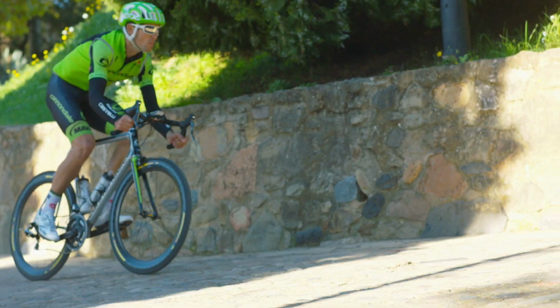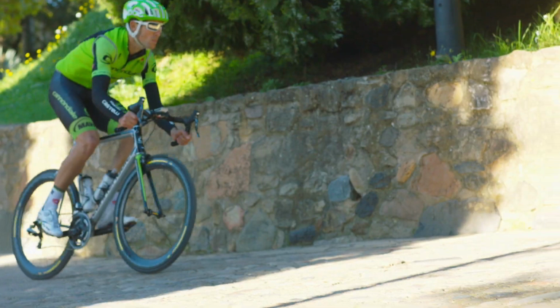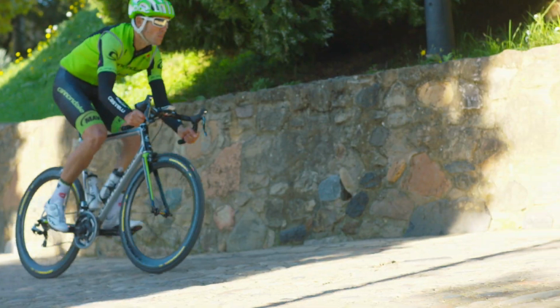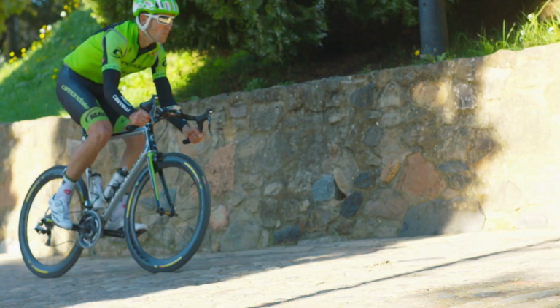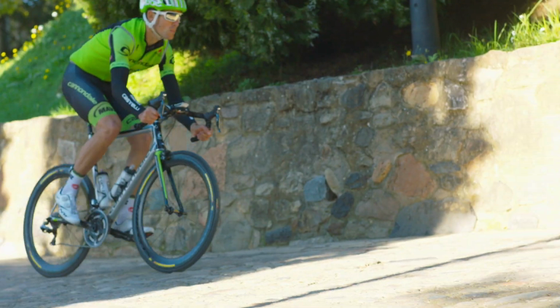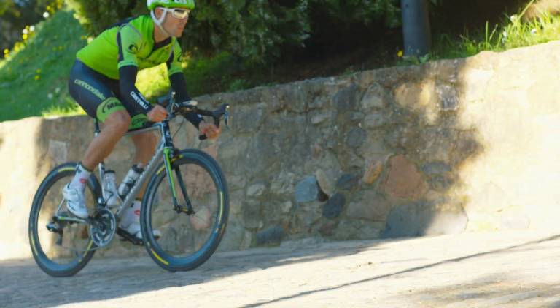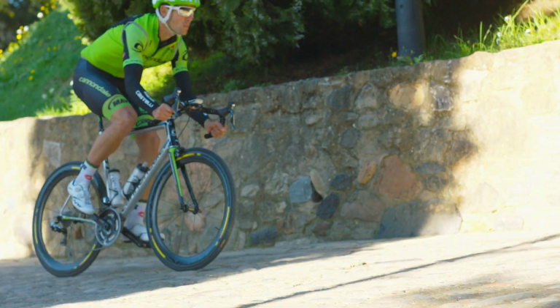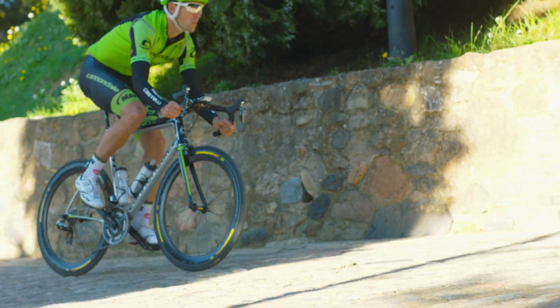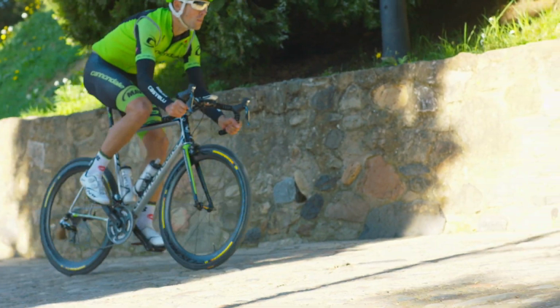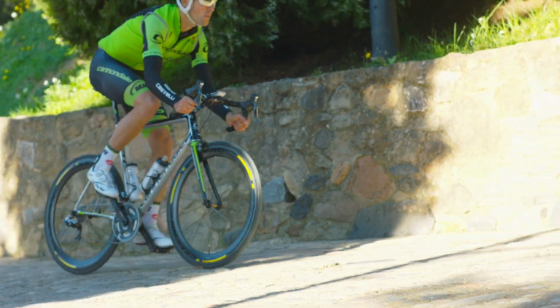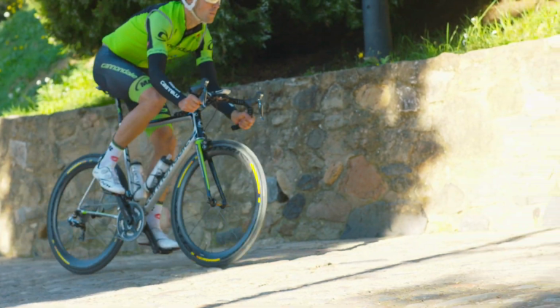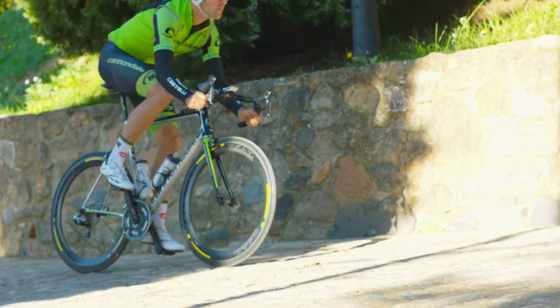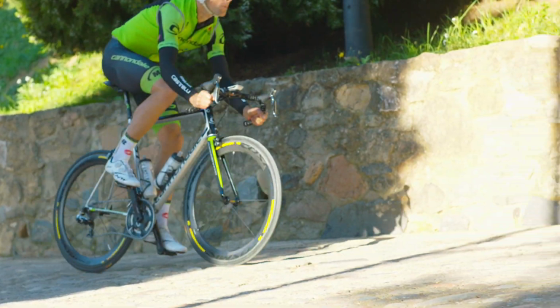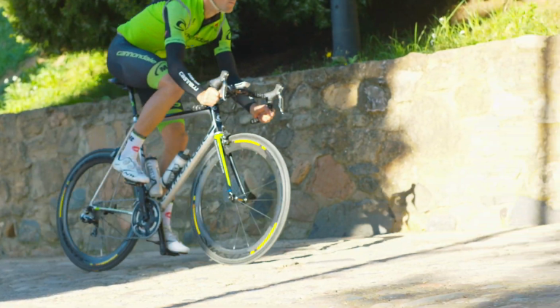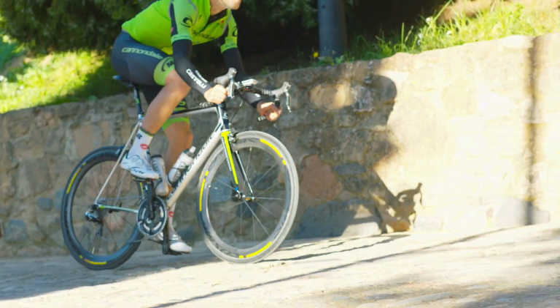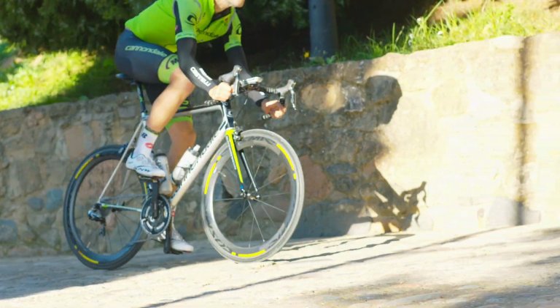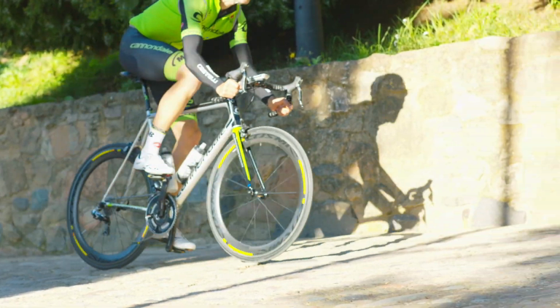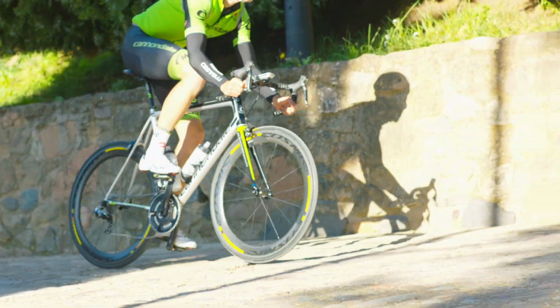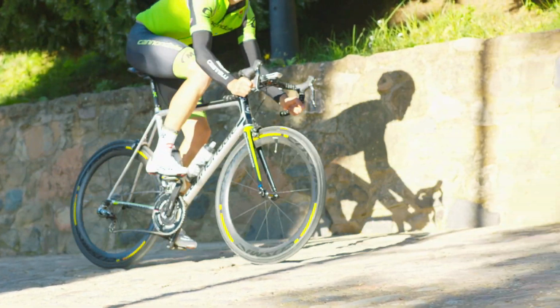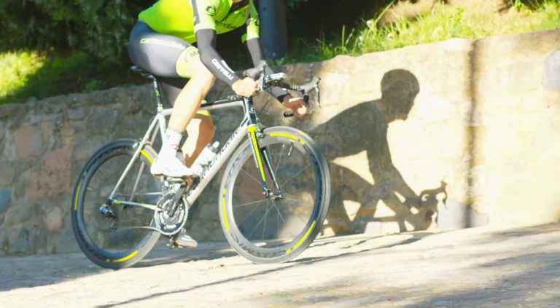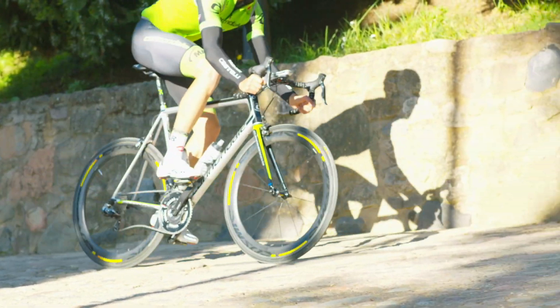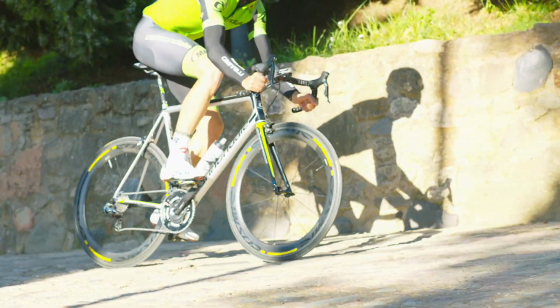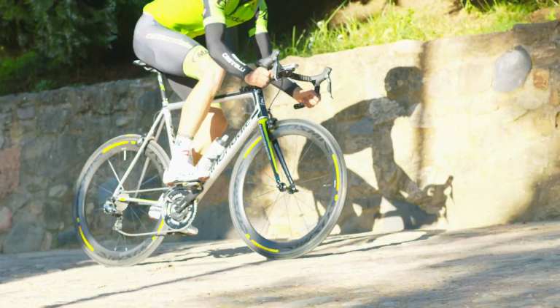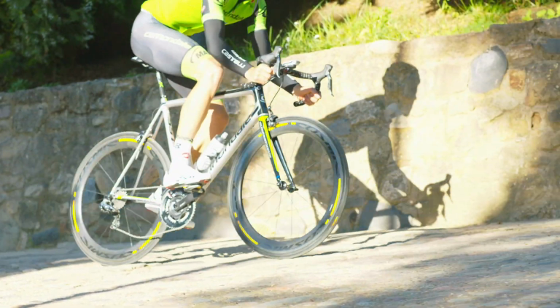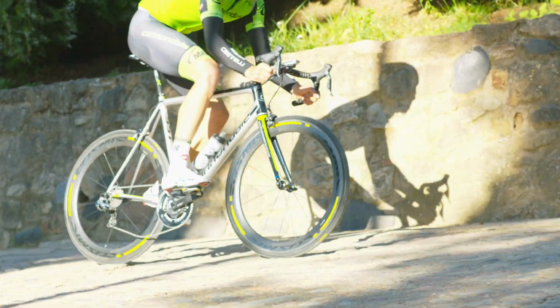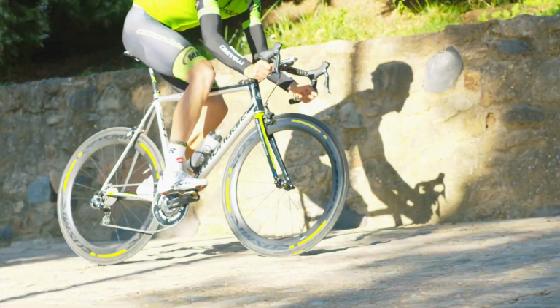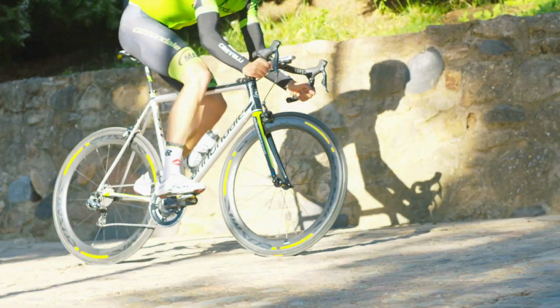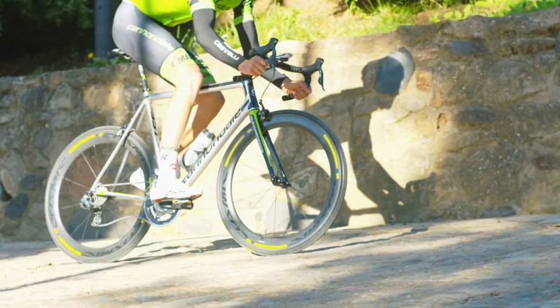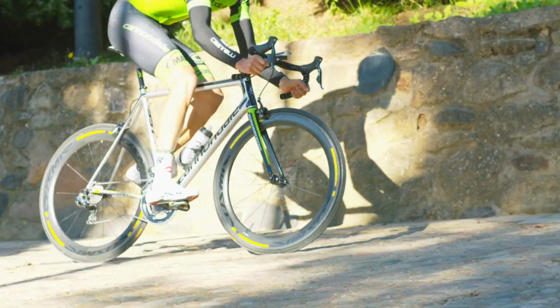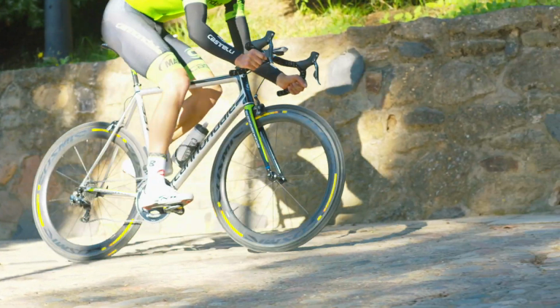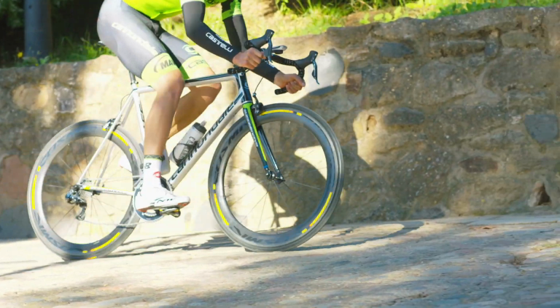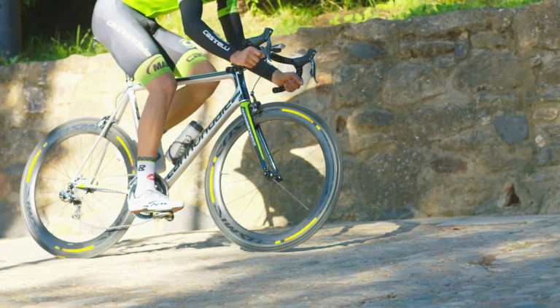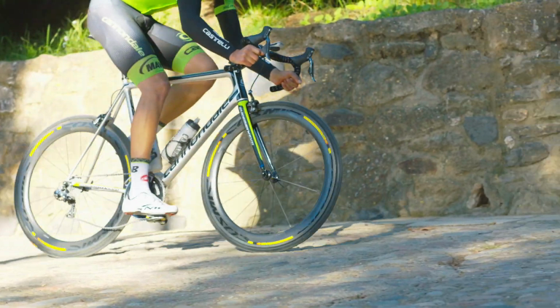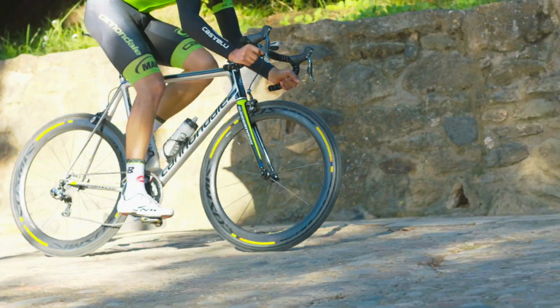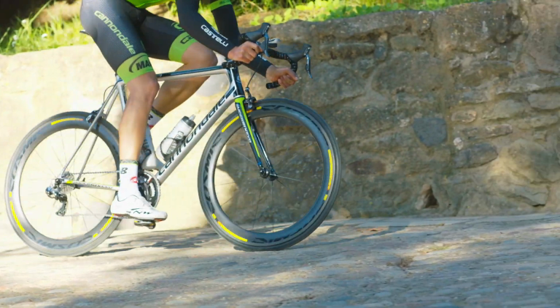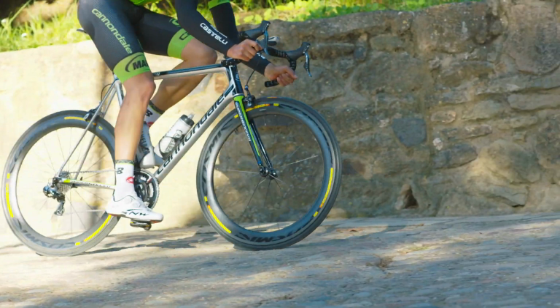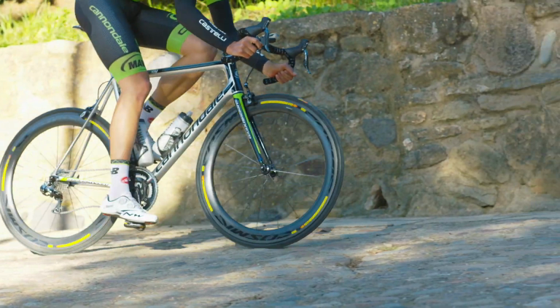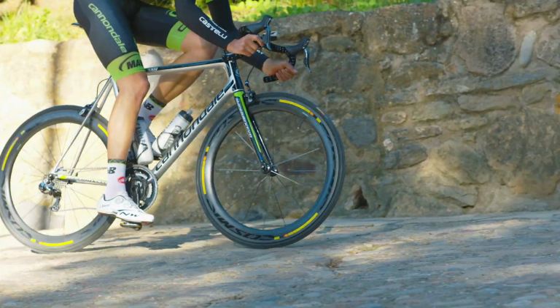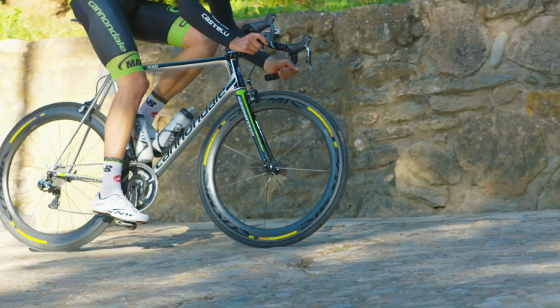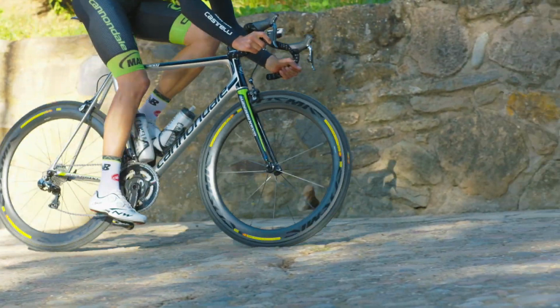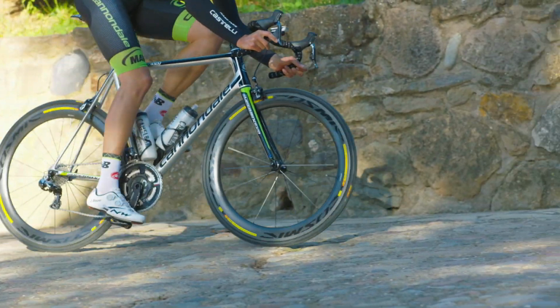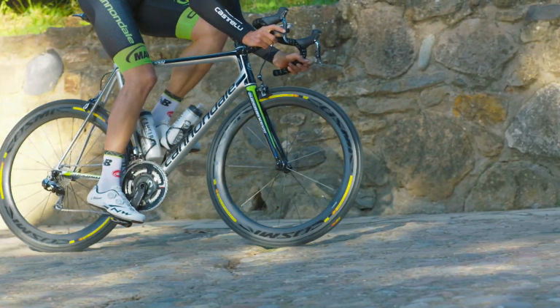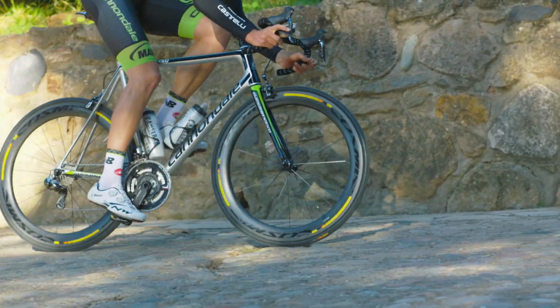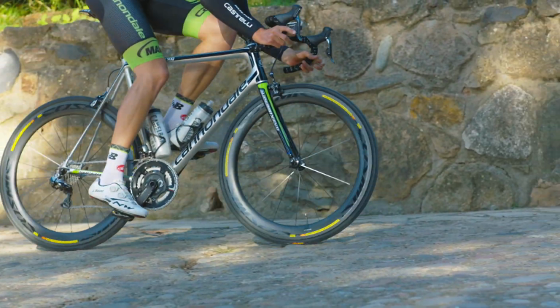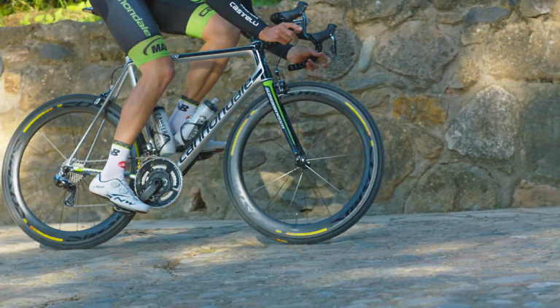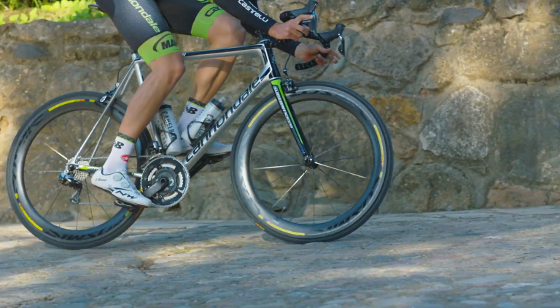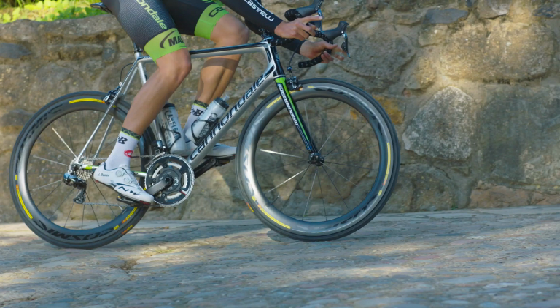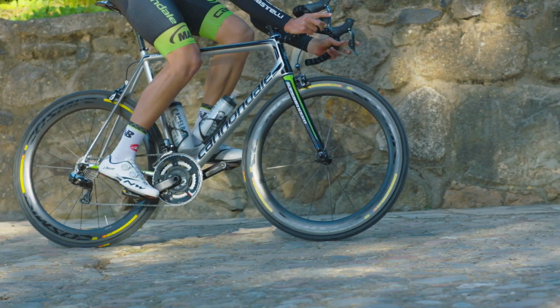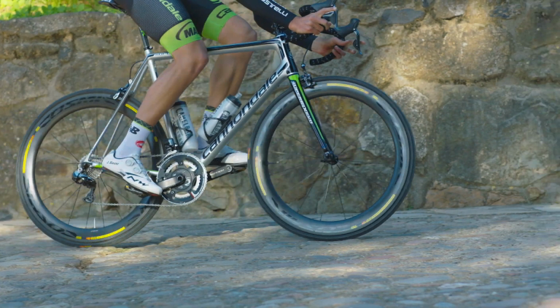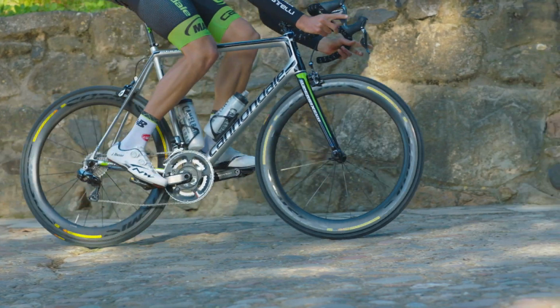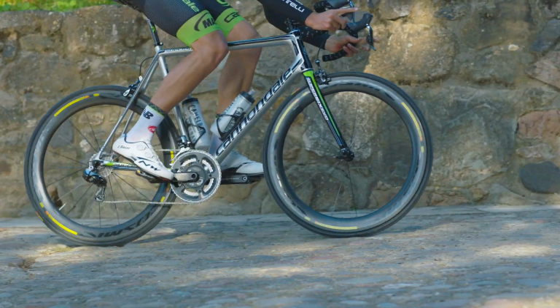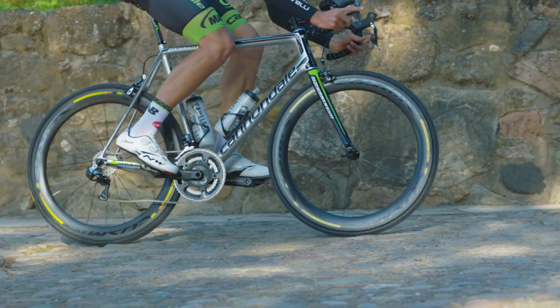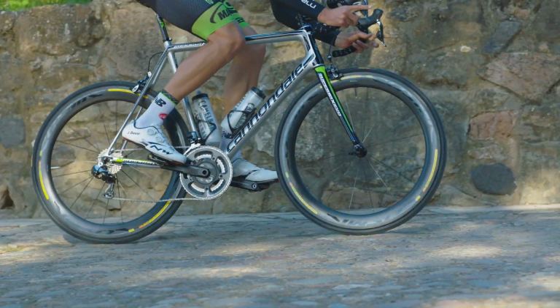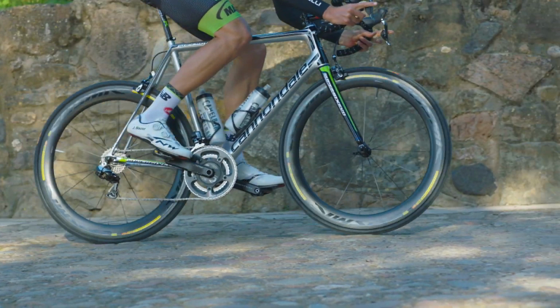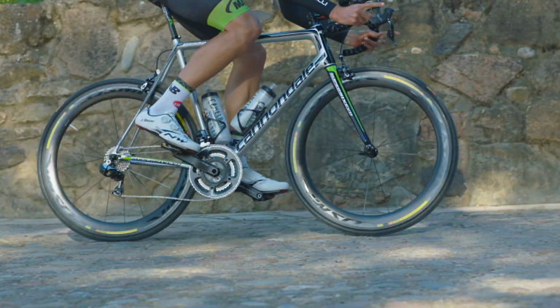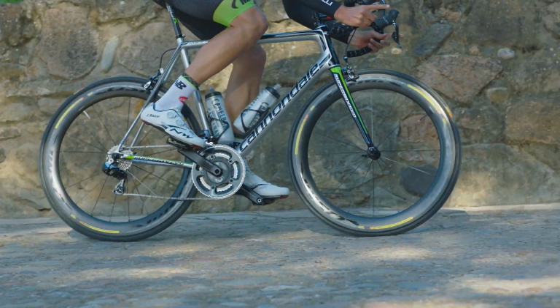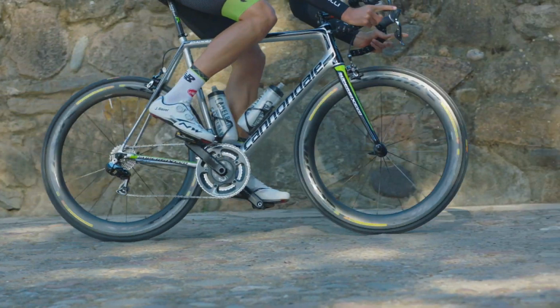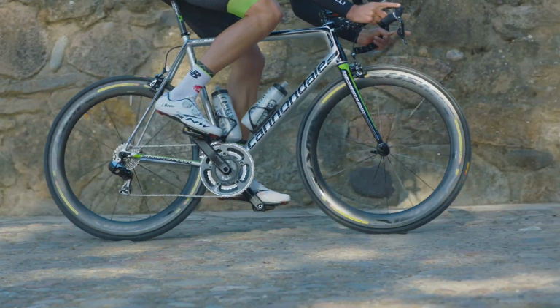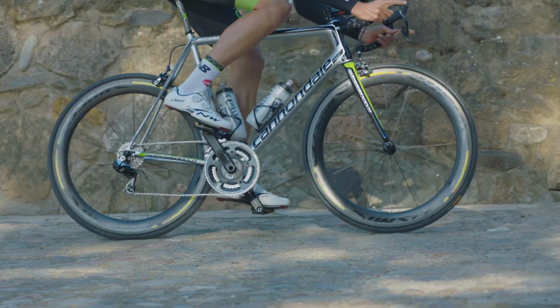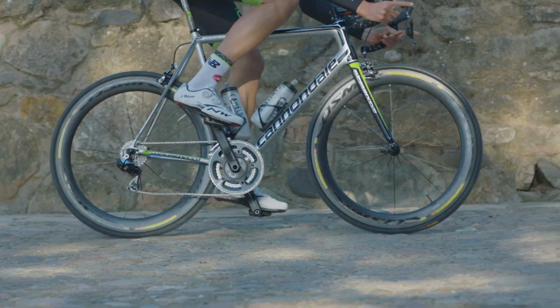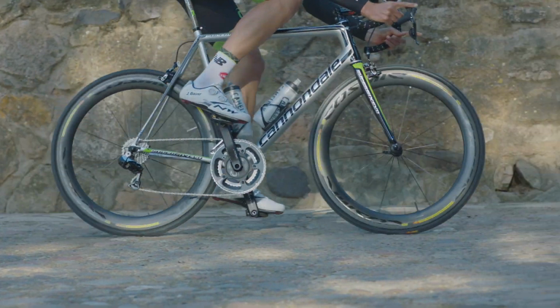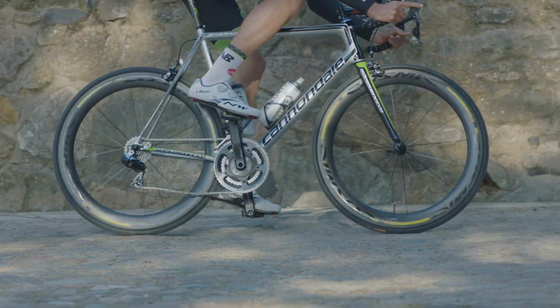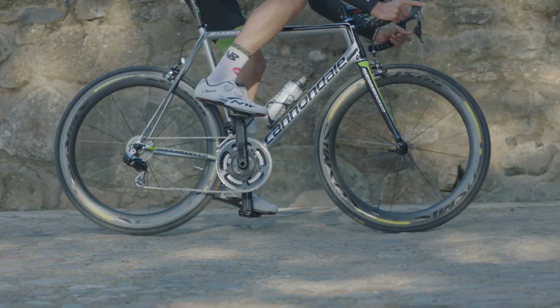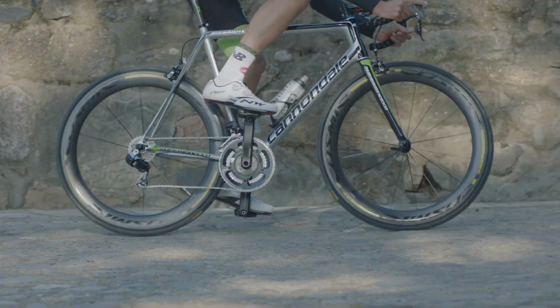It's comfortable, it handles different terrains and road surfaces very well. I think you struggle to find that in today's bikes.